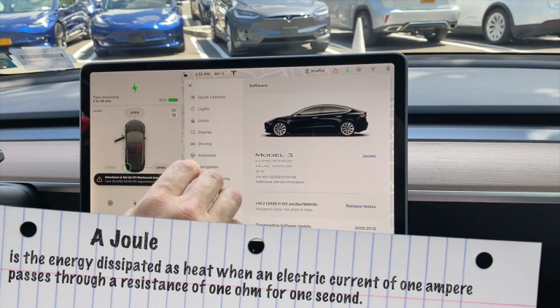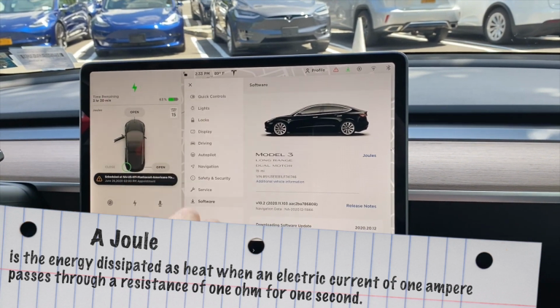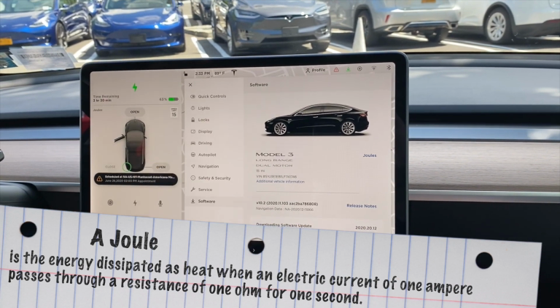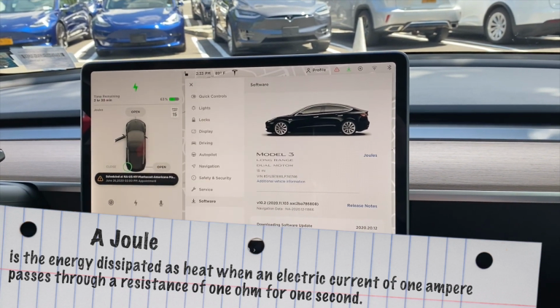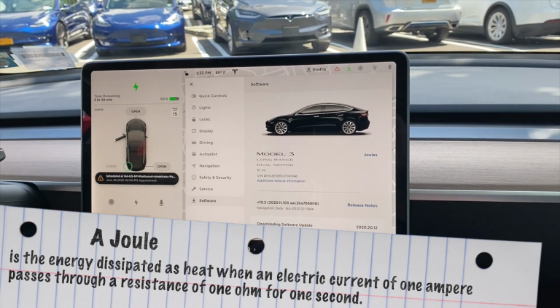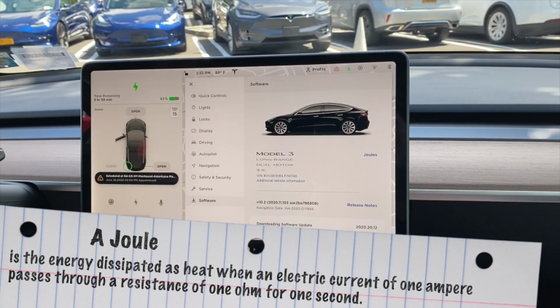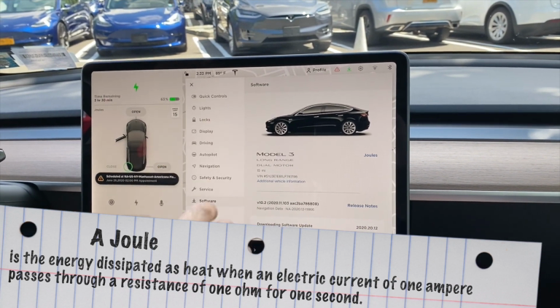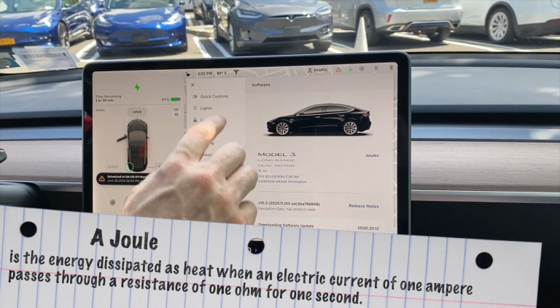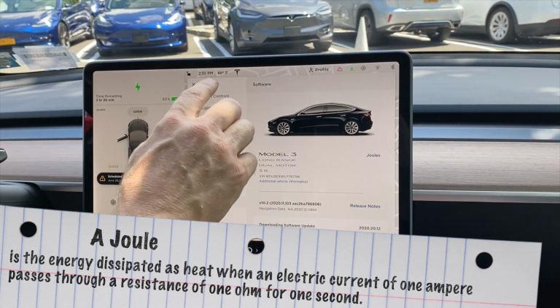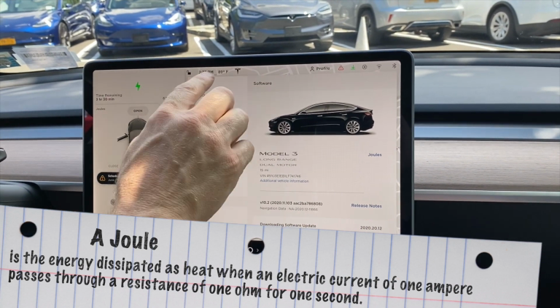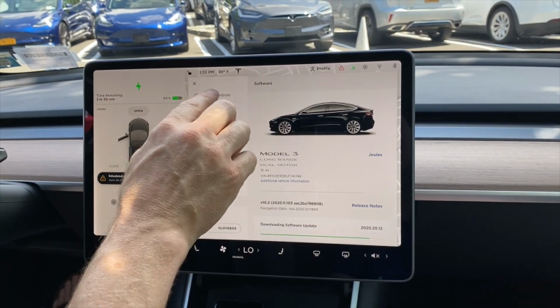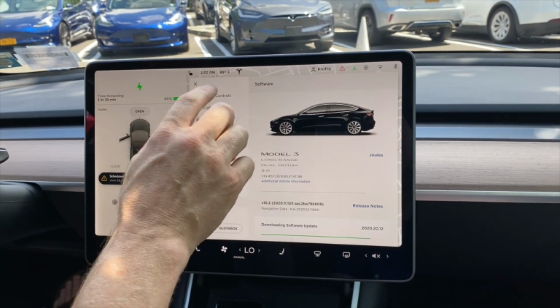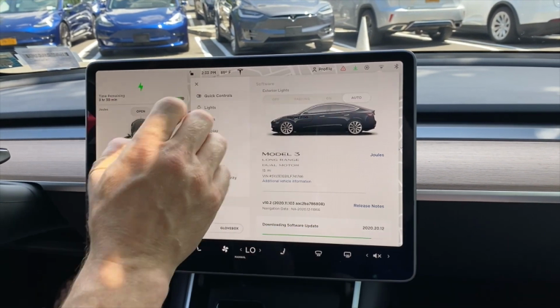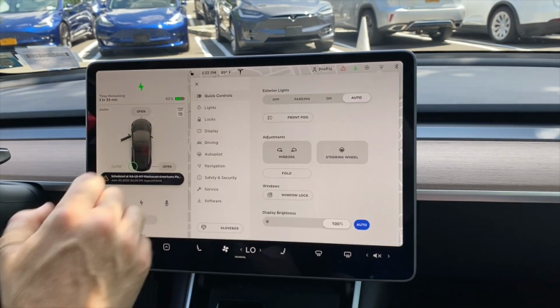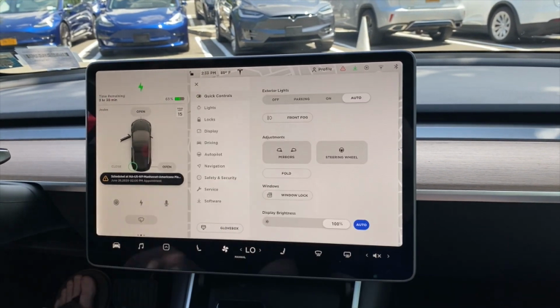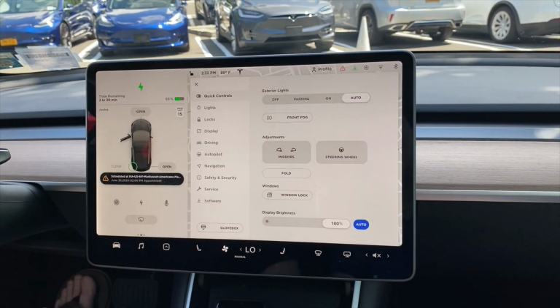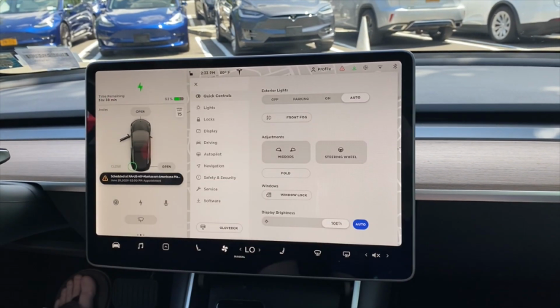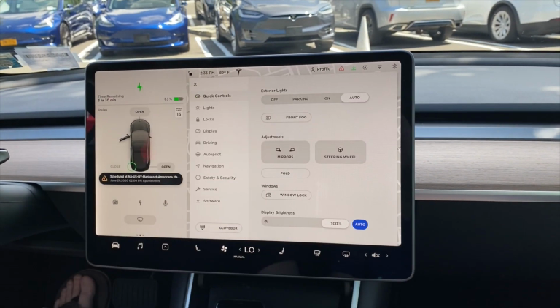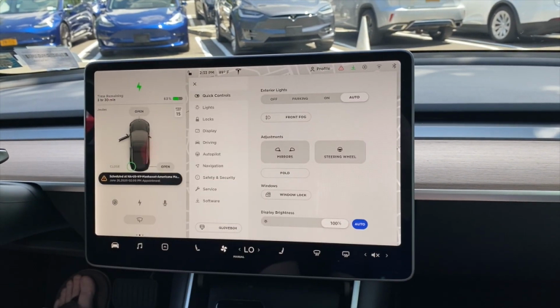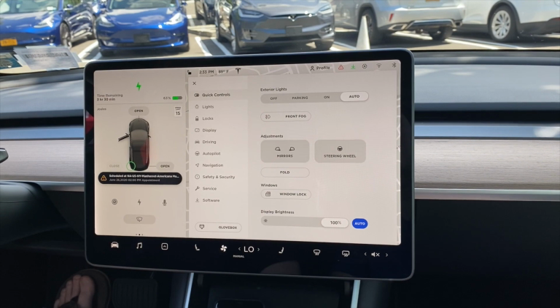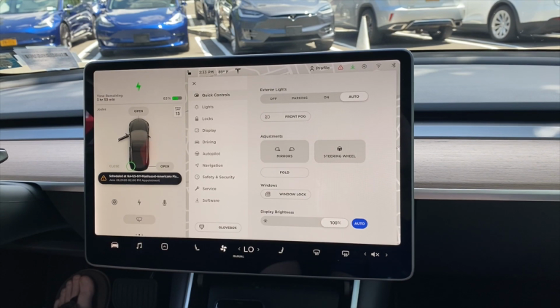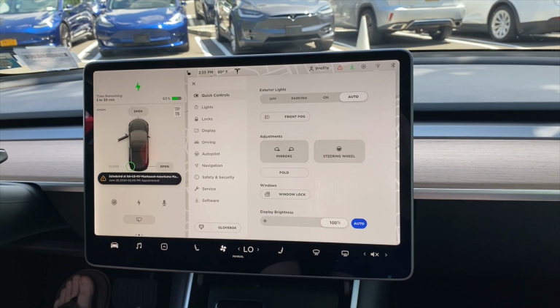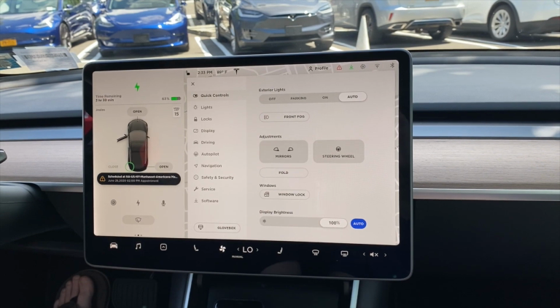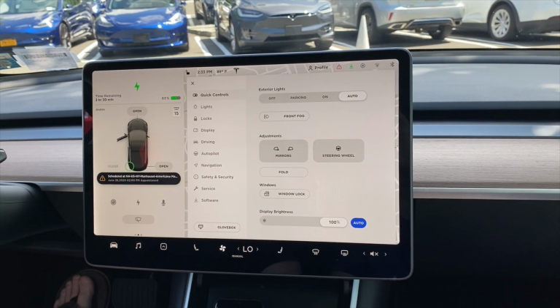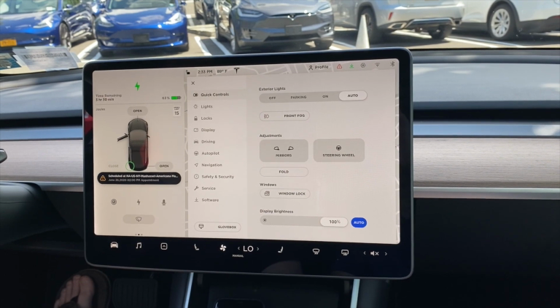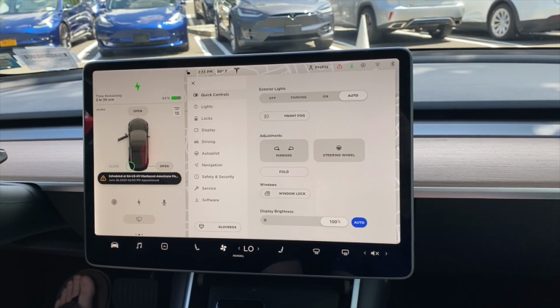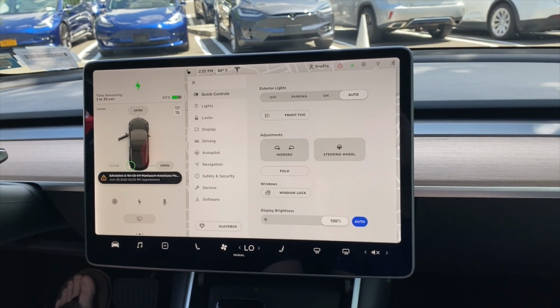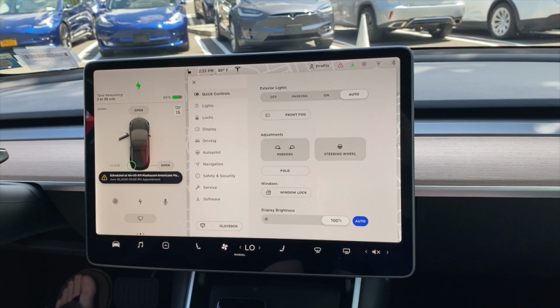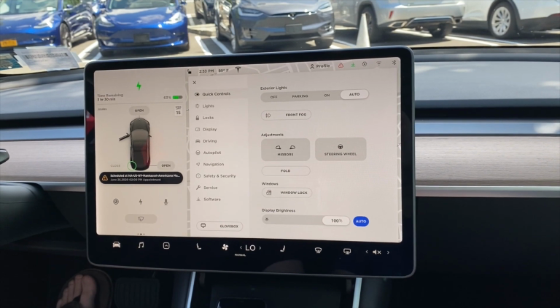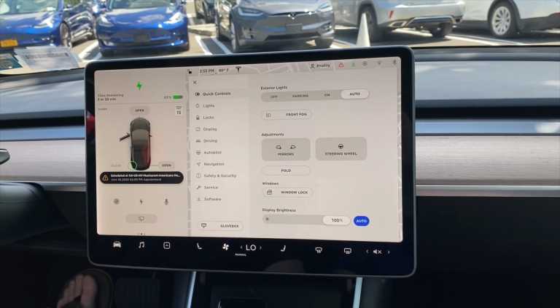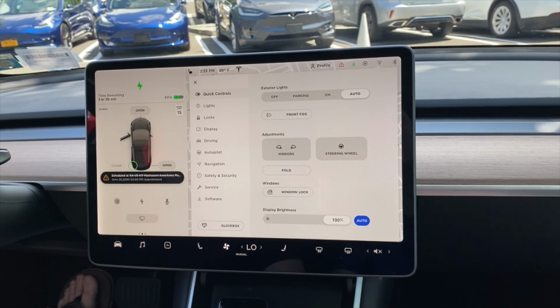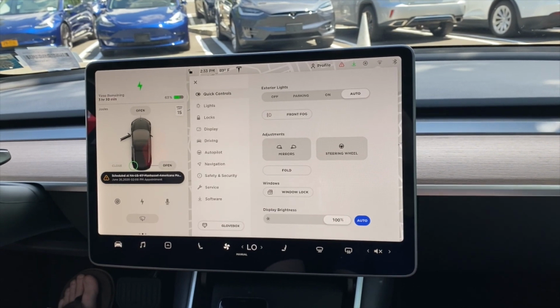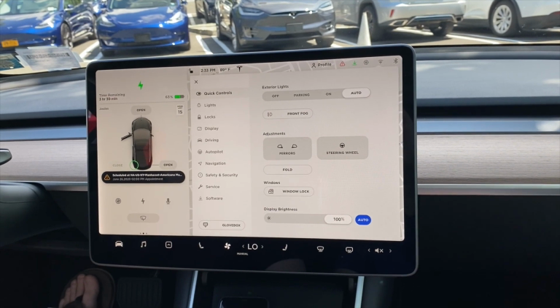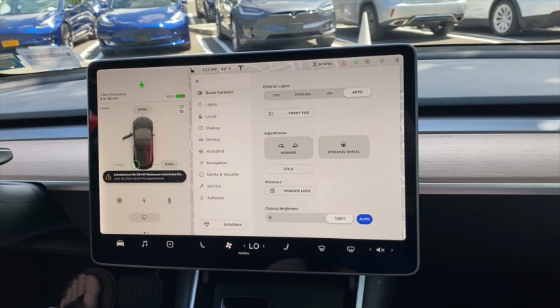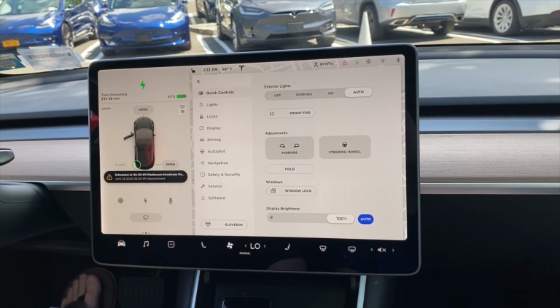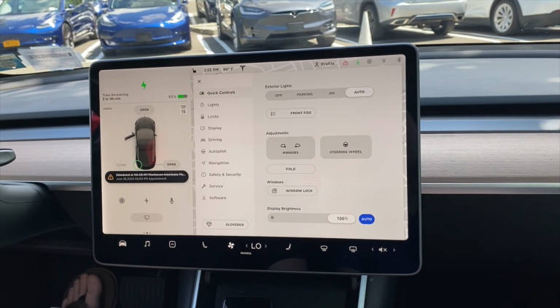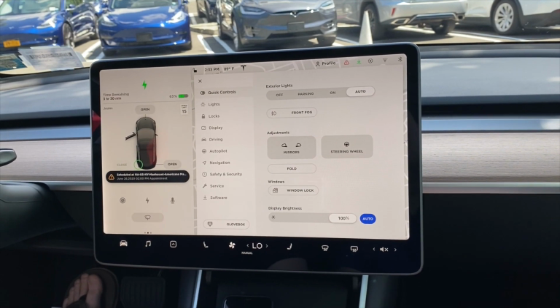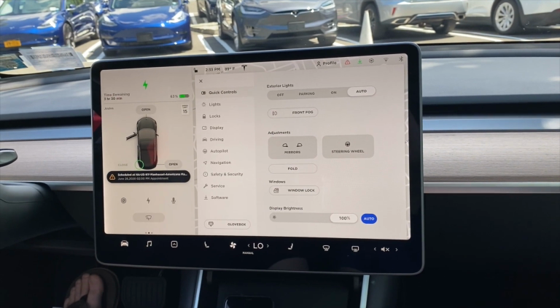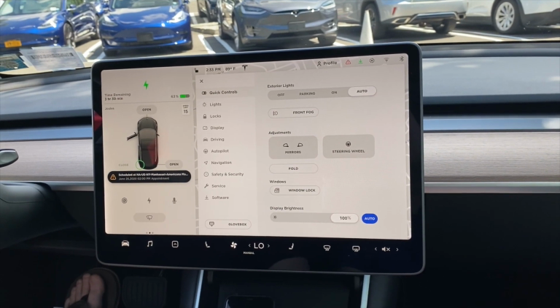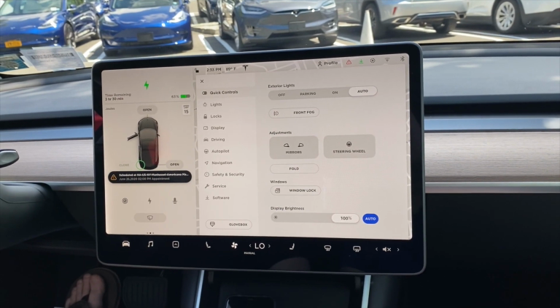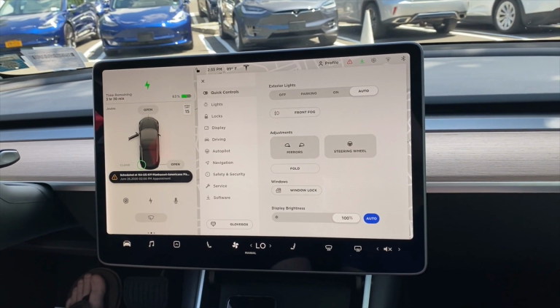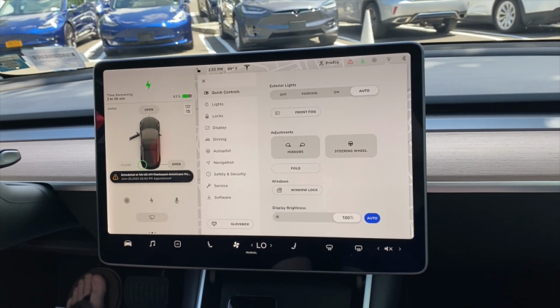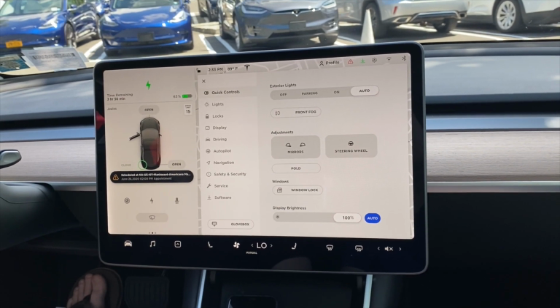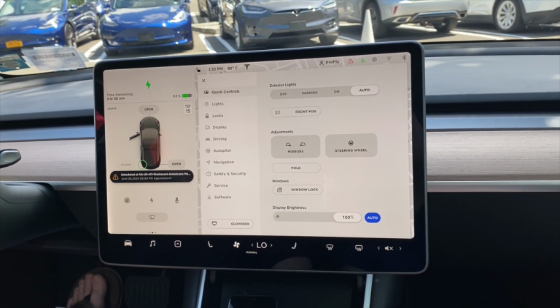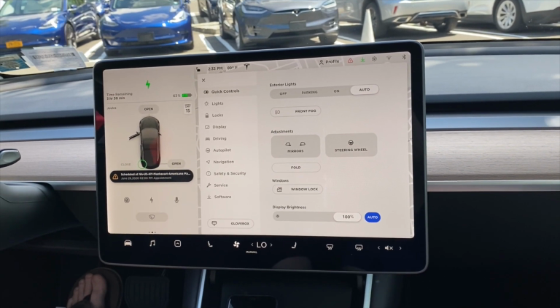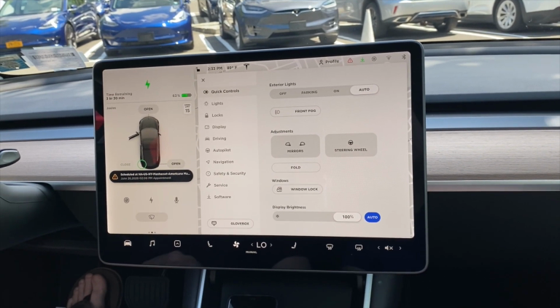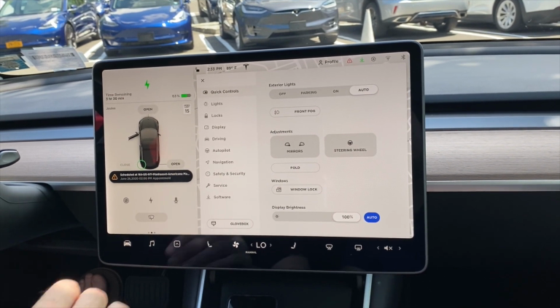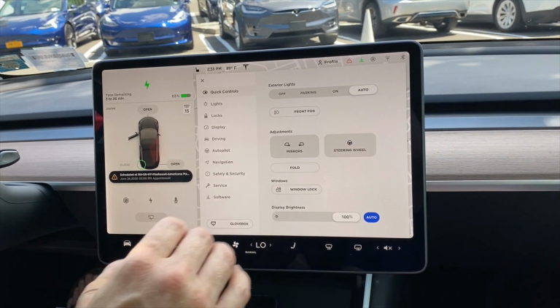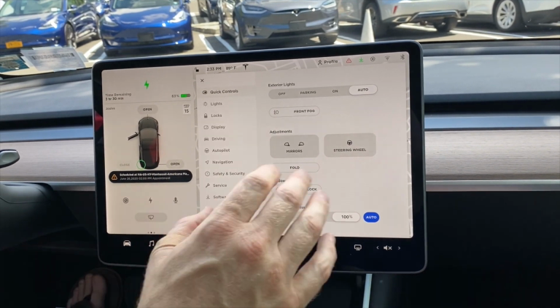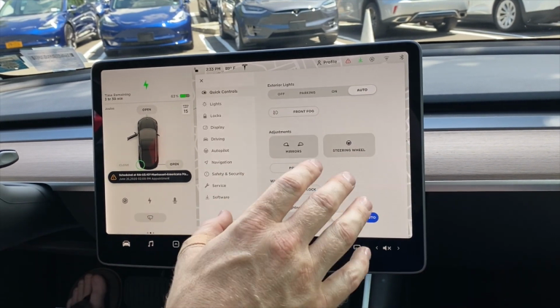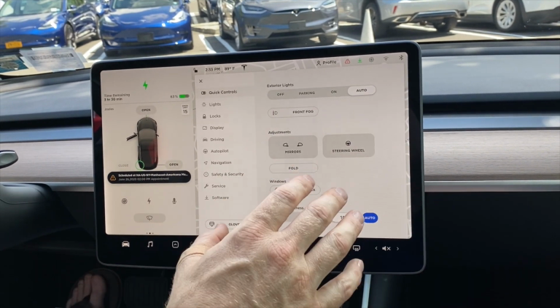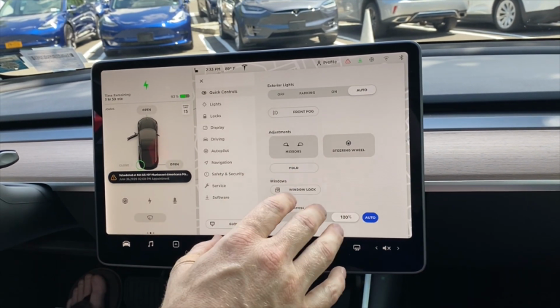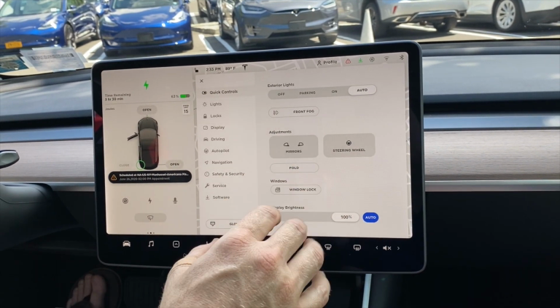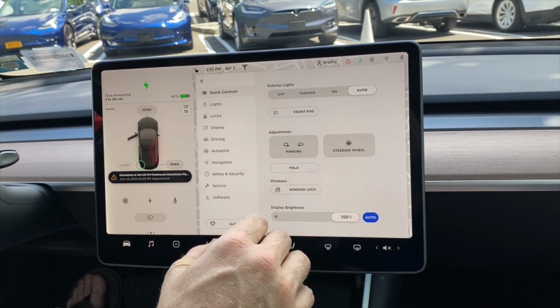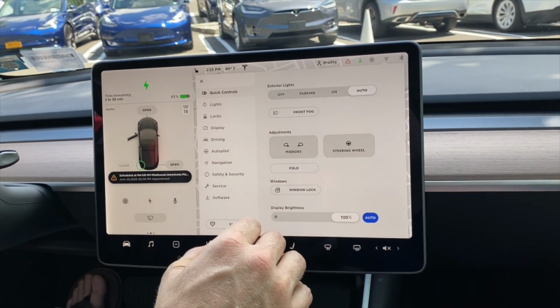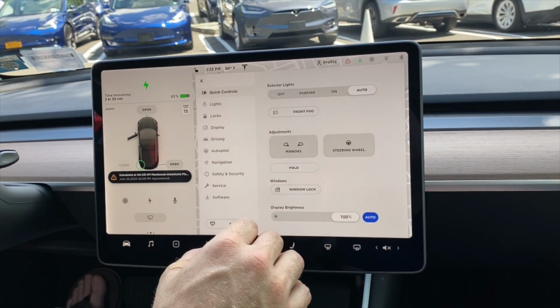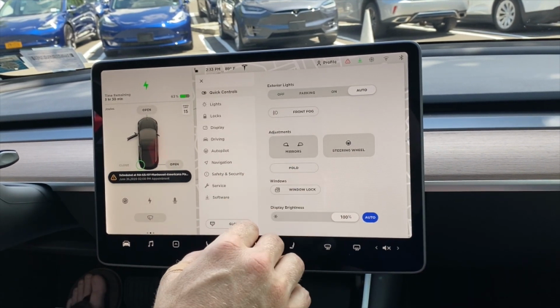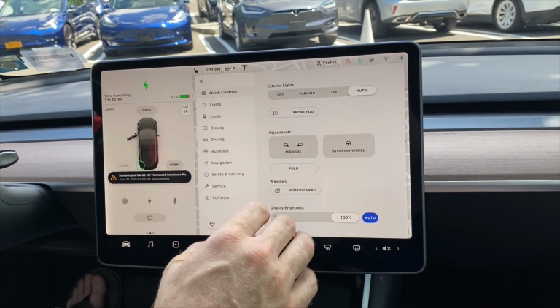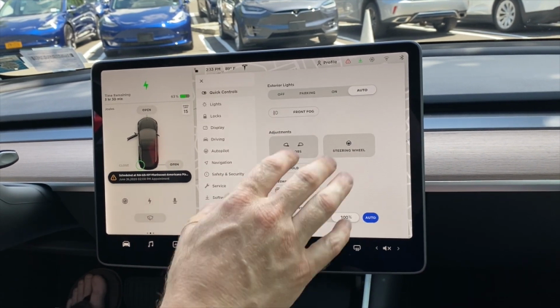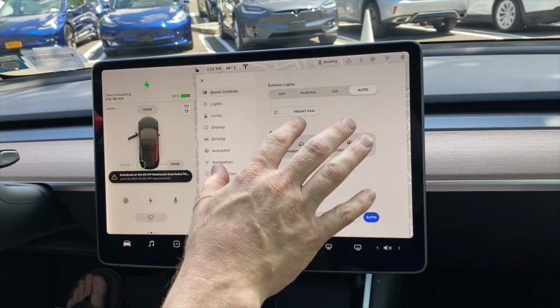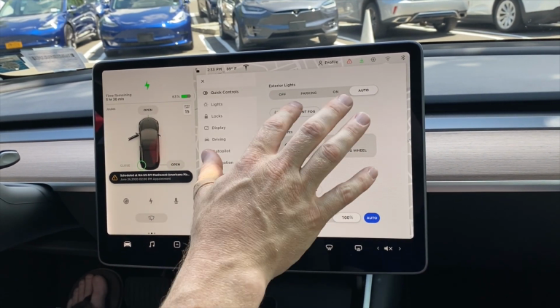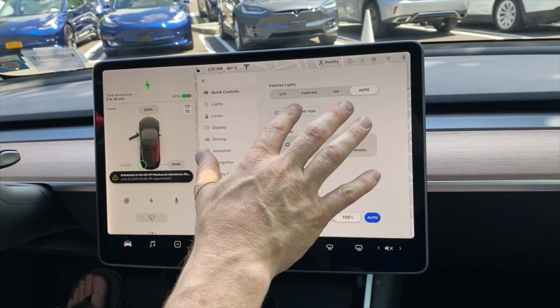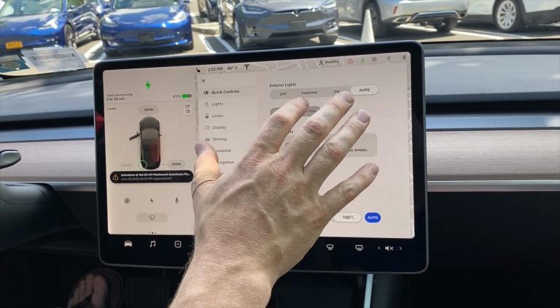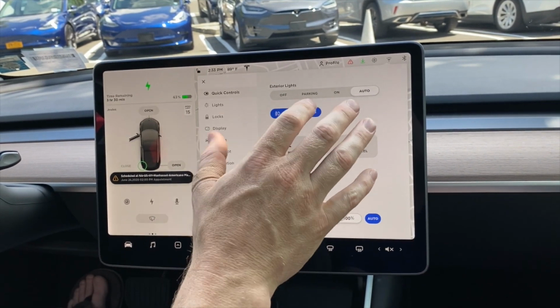Let's see the quick controls: steering, lights, auto, front fog.